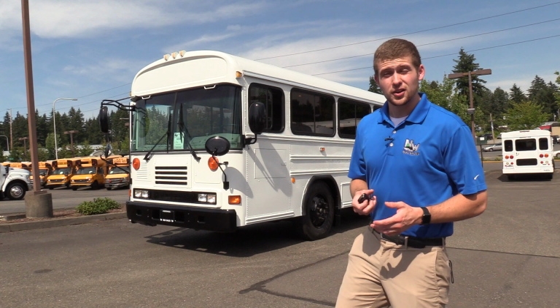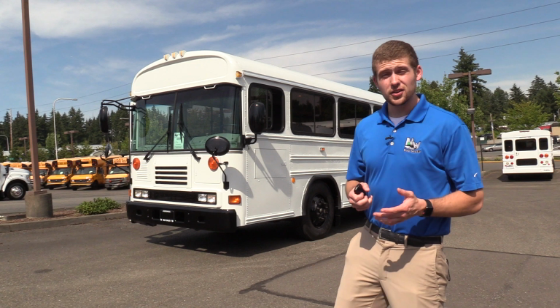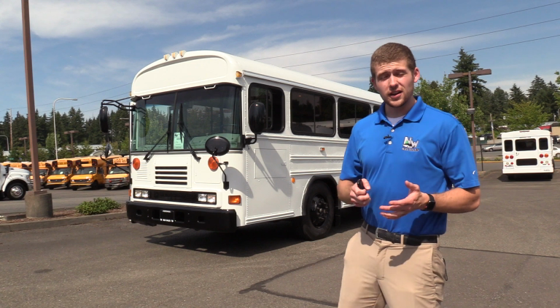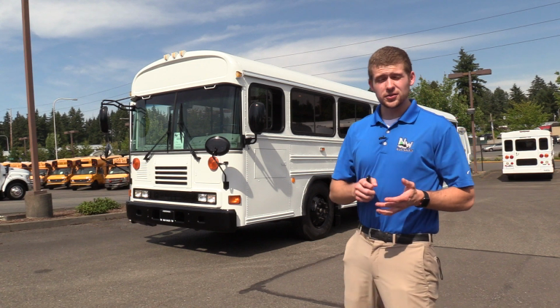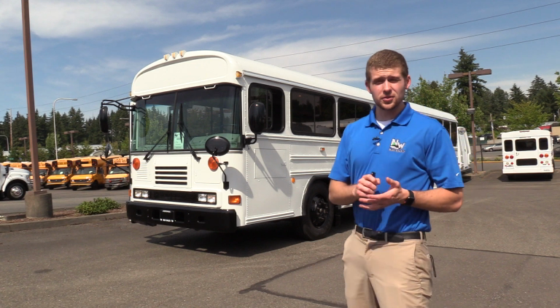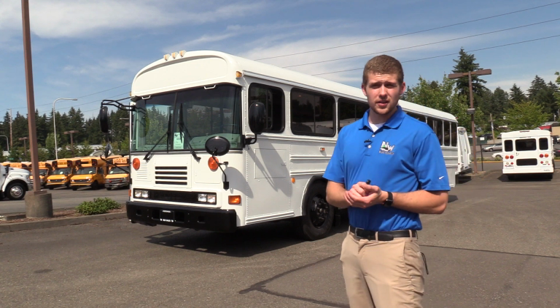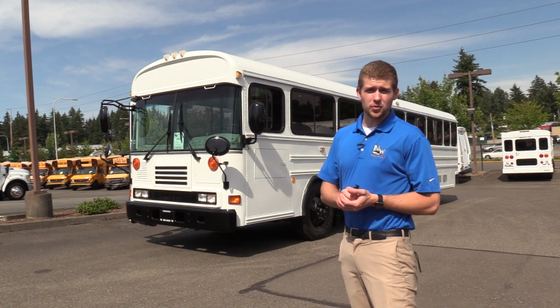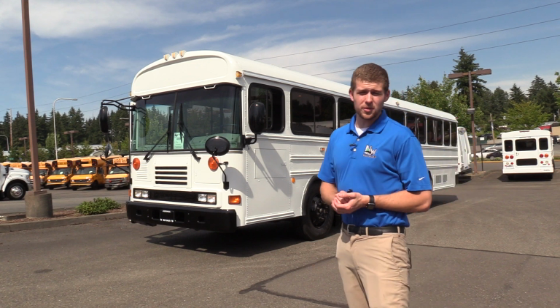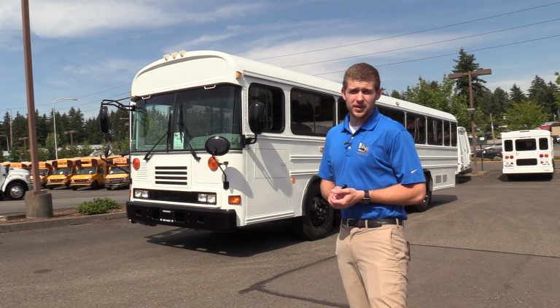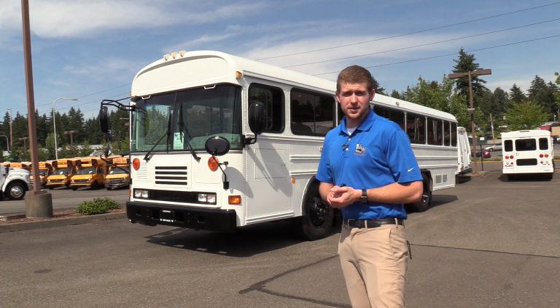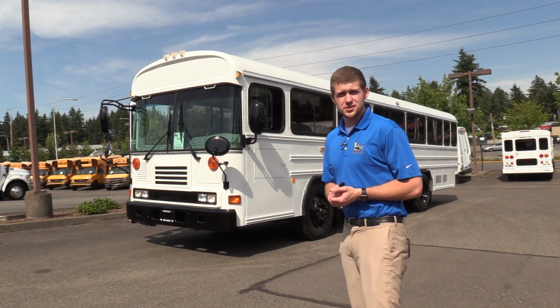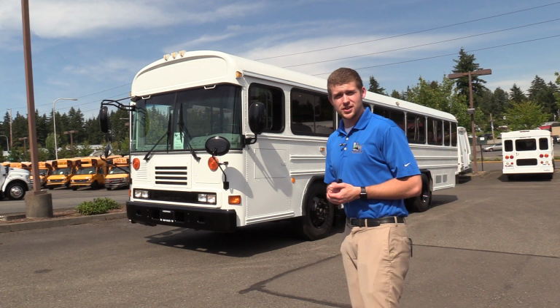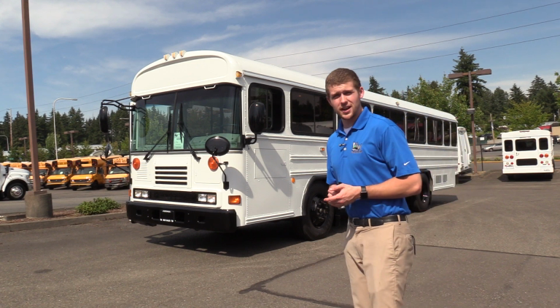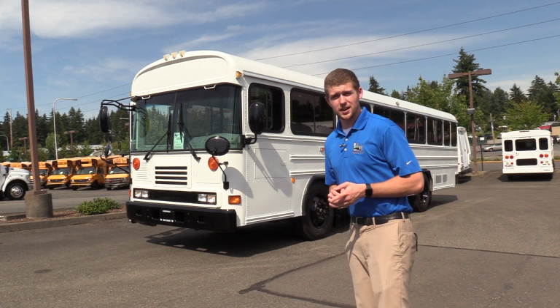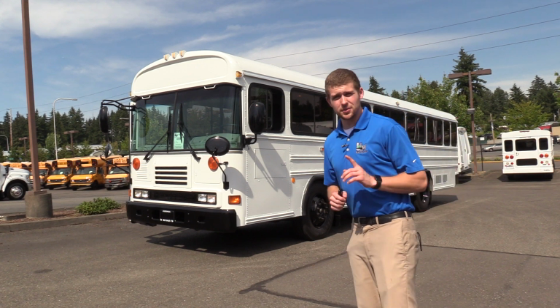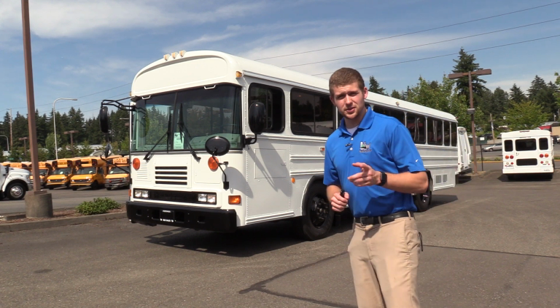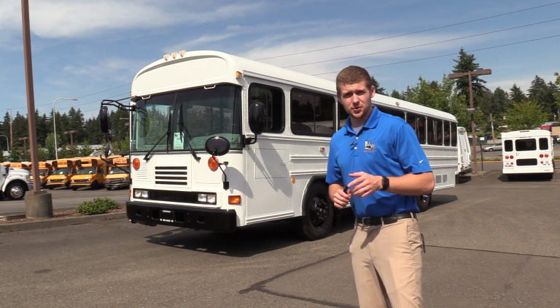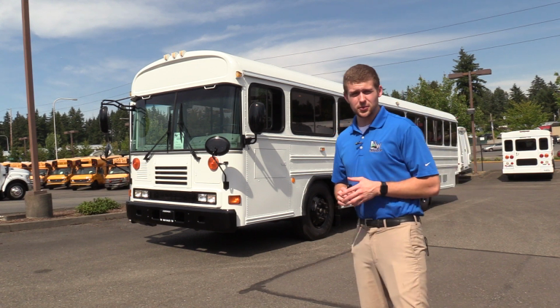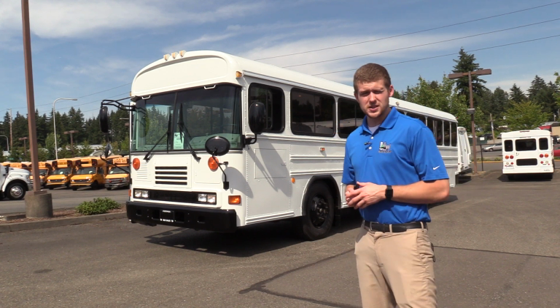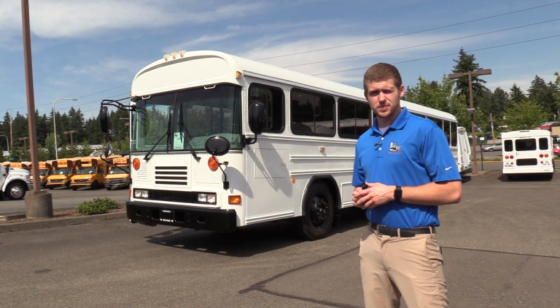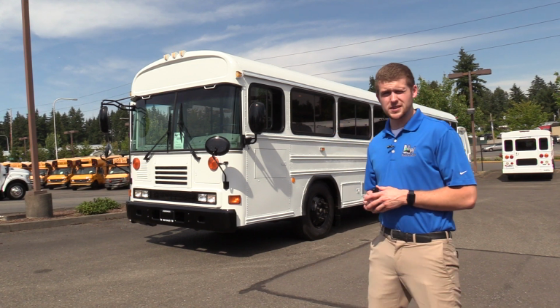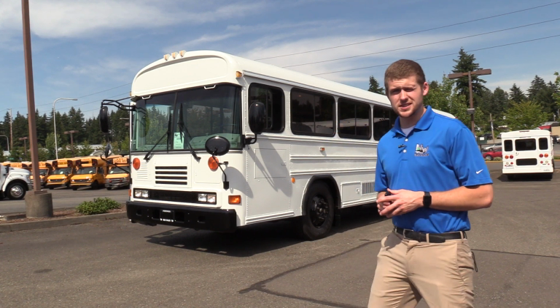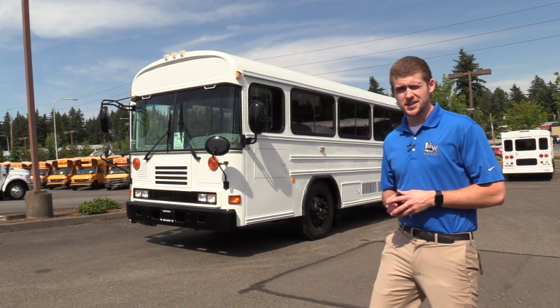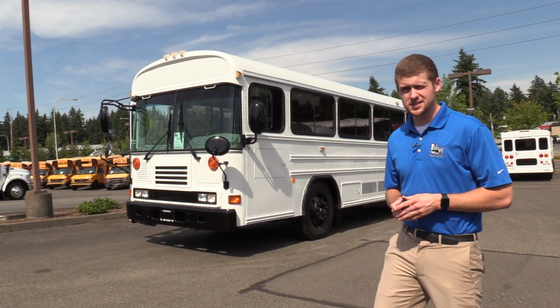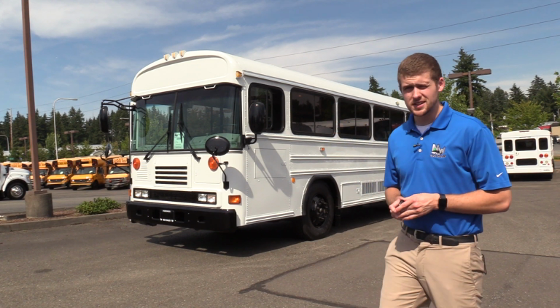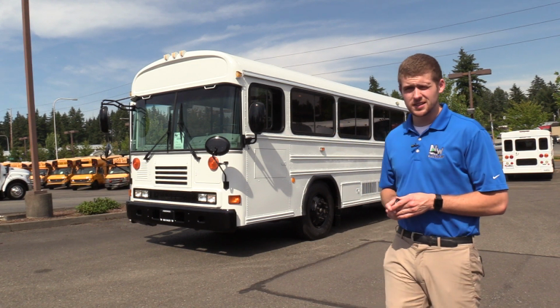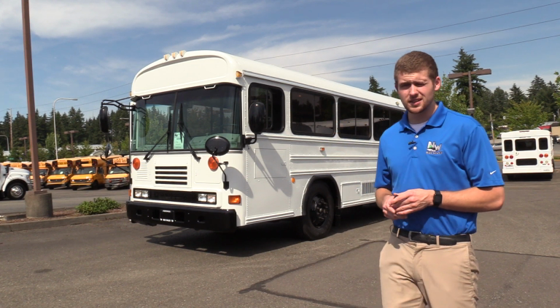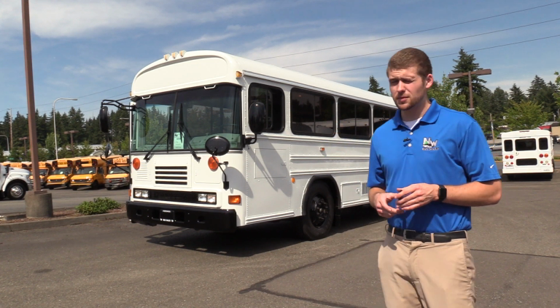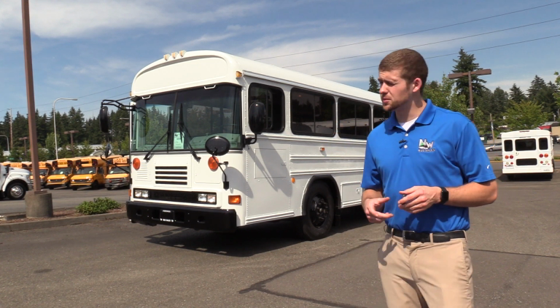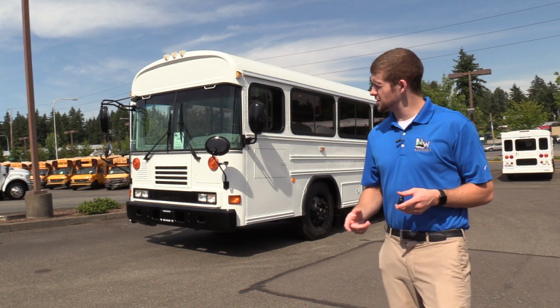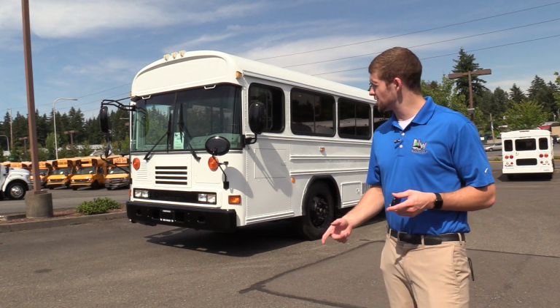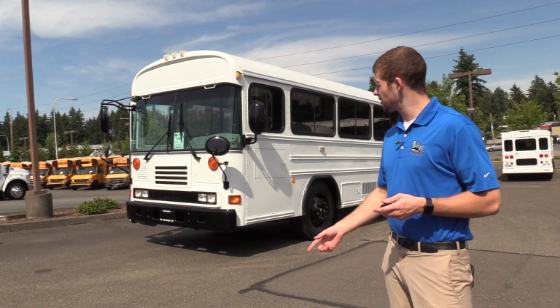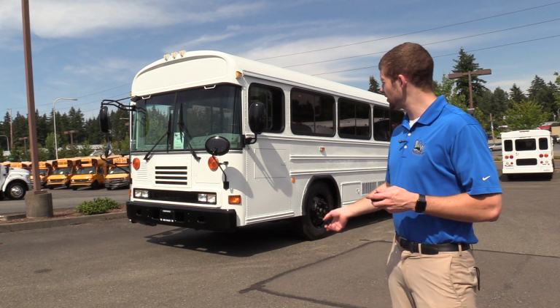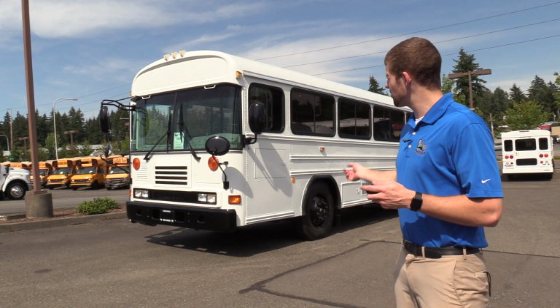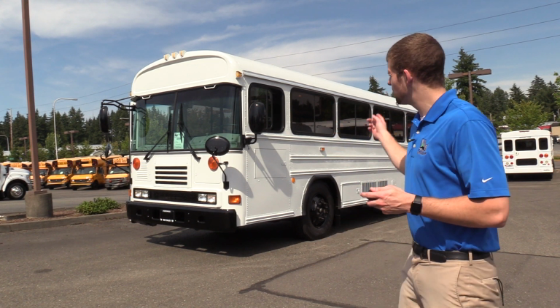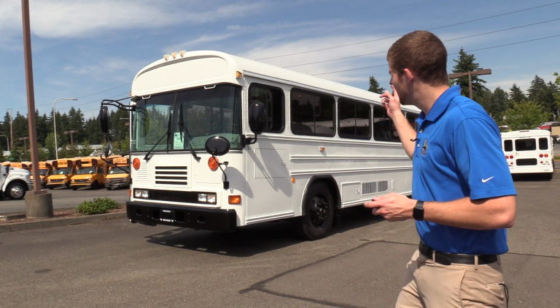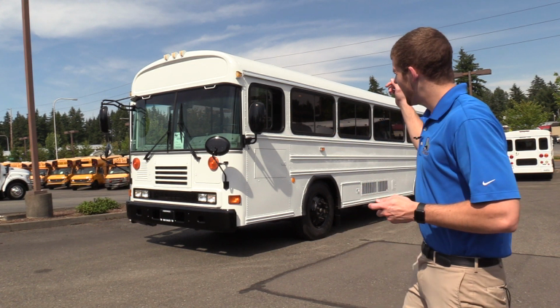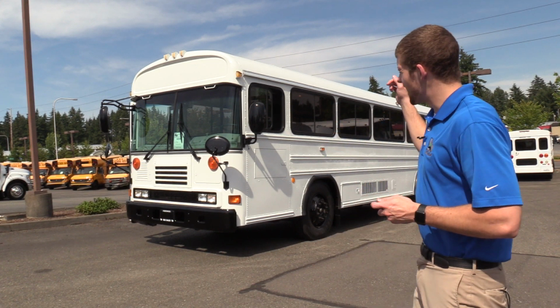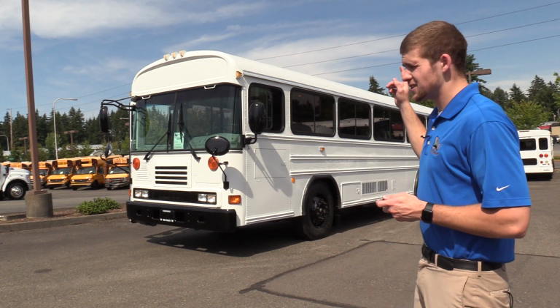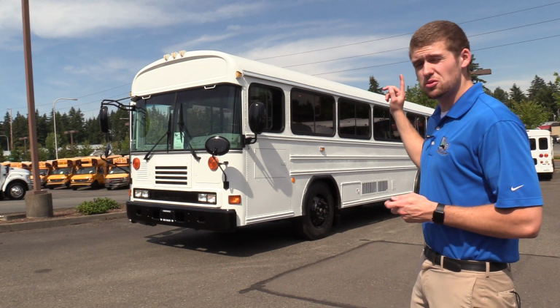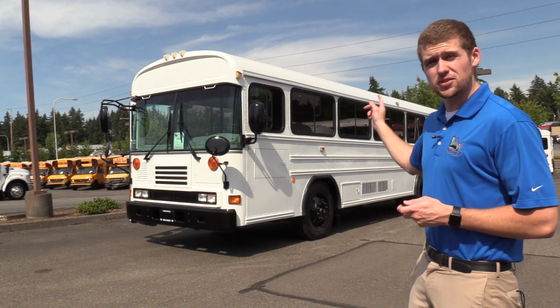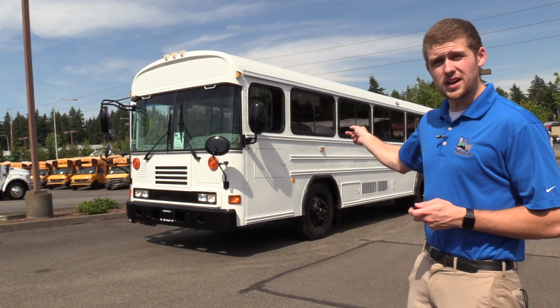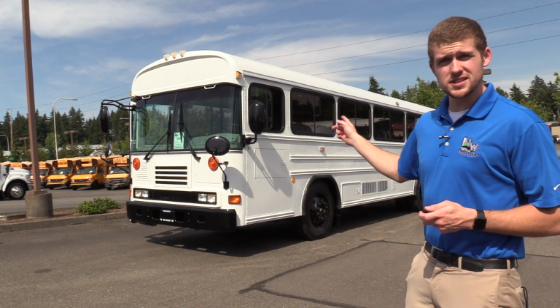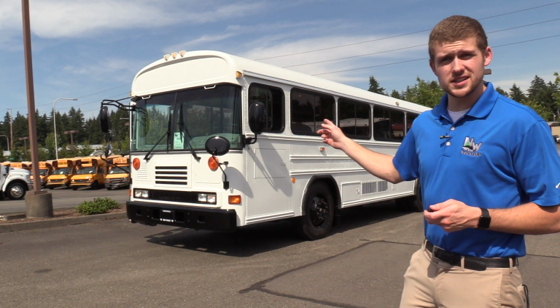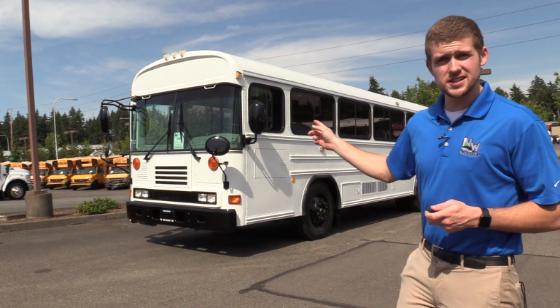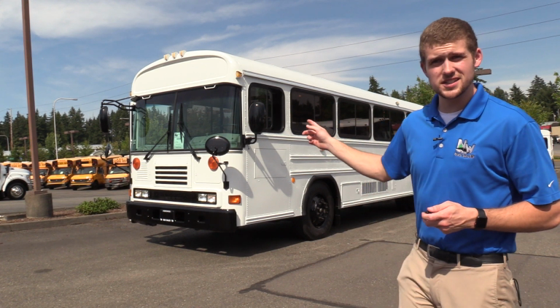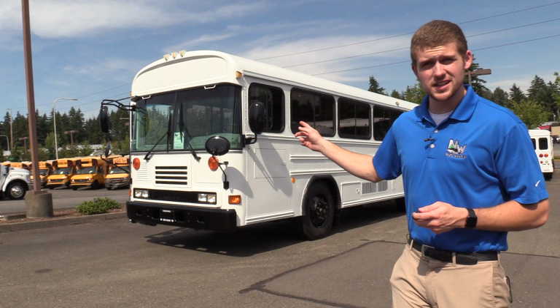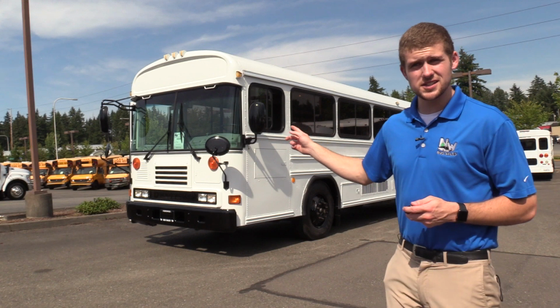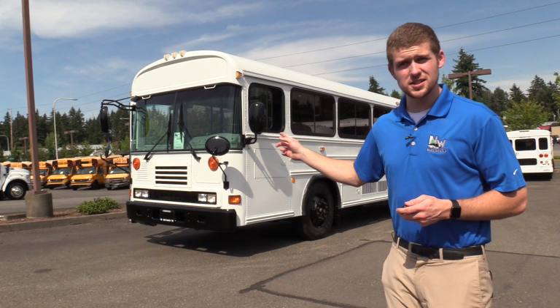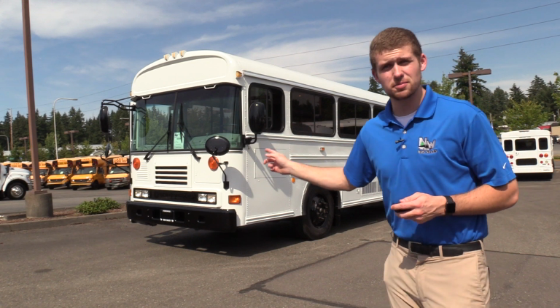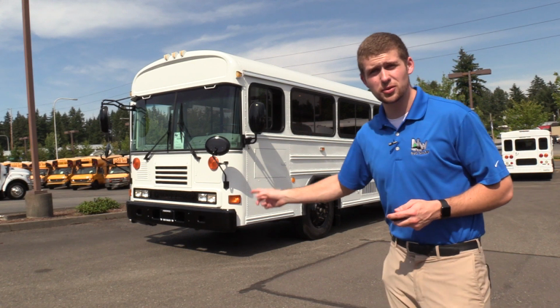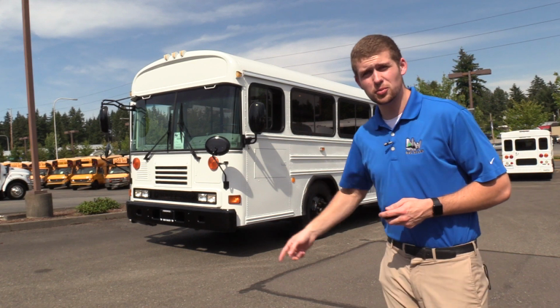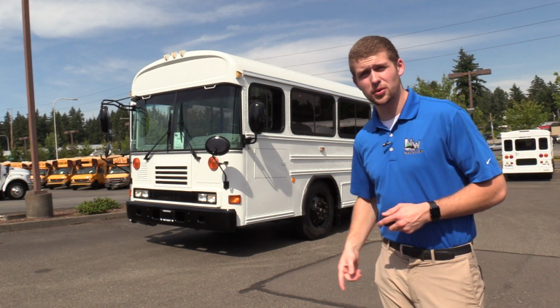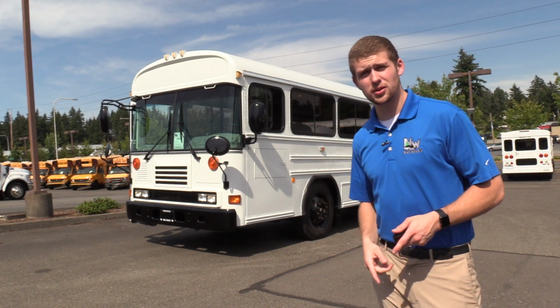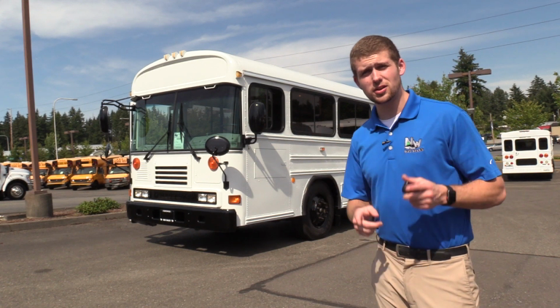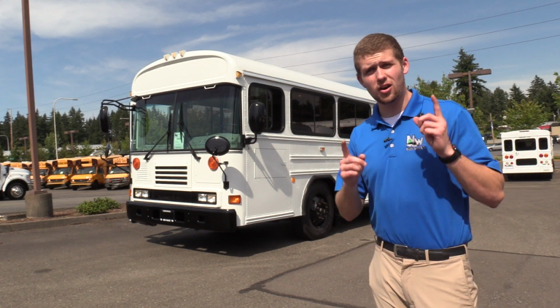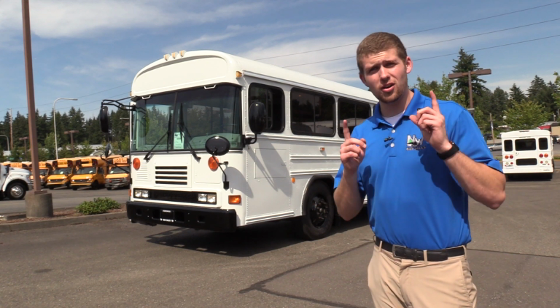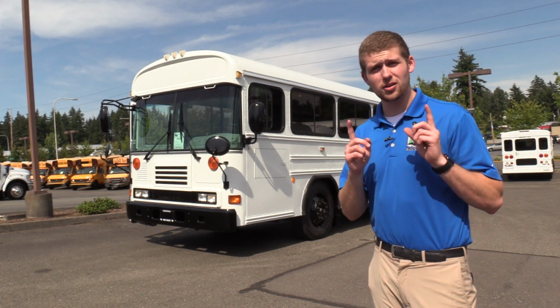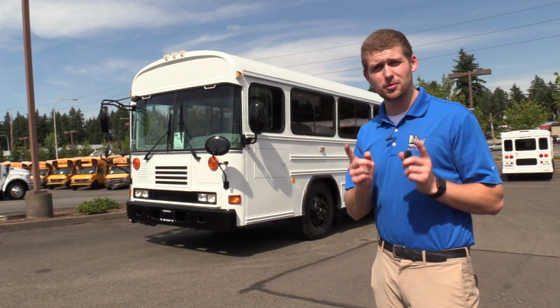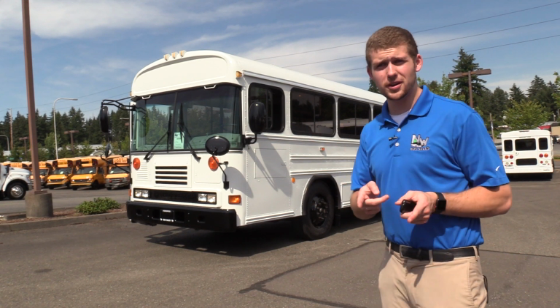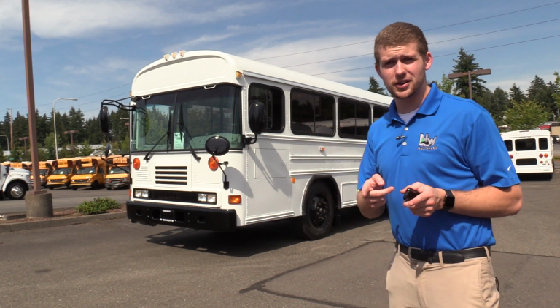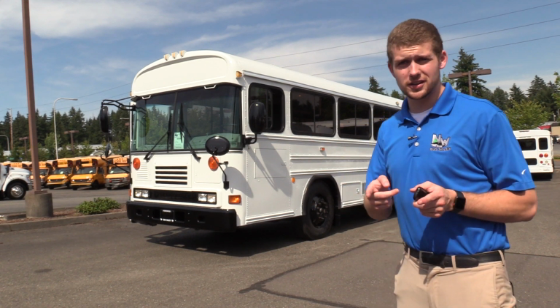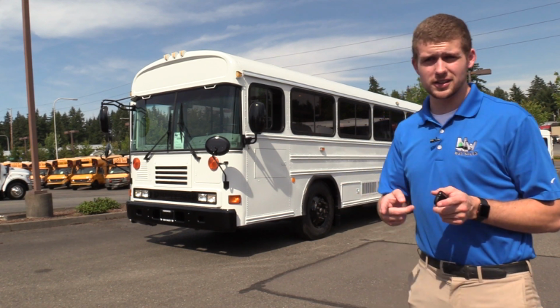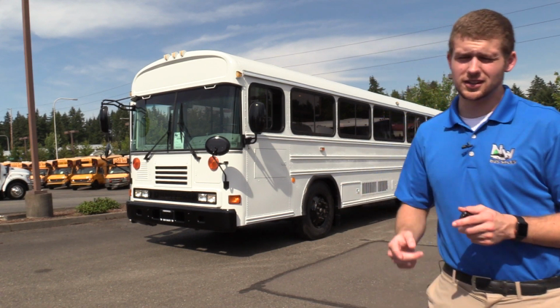Good afternoon everyone, my name is Jack and I'm with Northwest Bus Sales. Today I'm going to be showing you a 2006 Bluebird All-American.